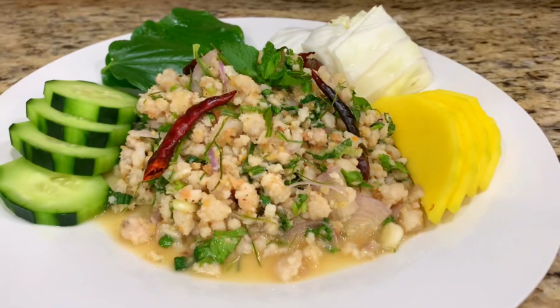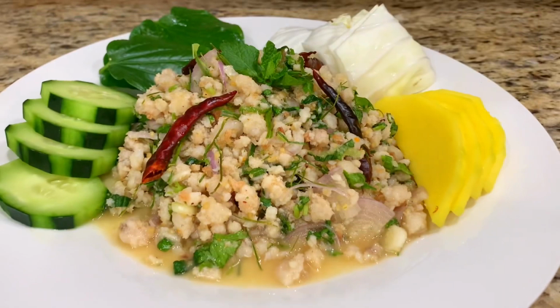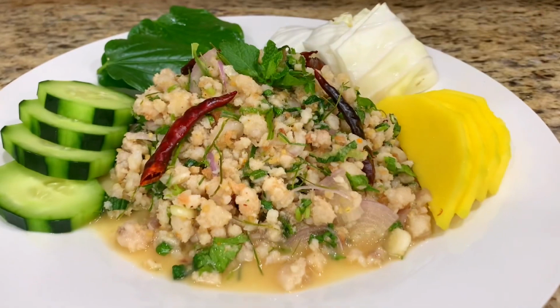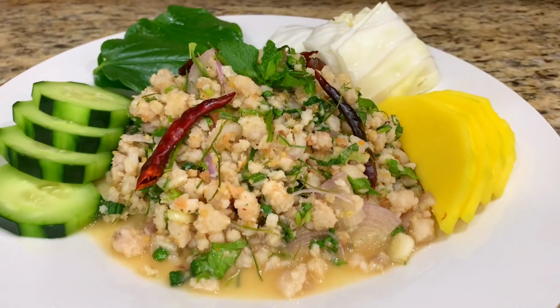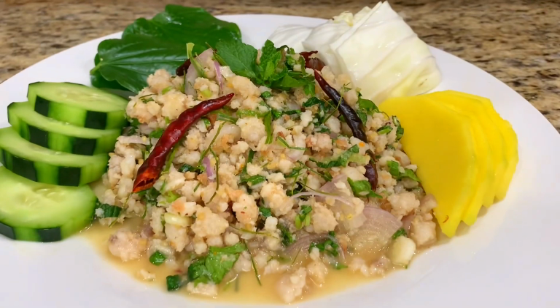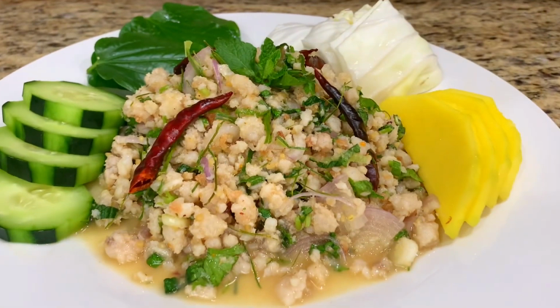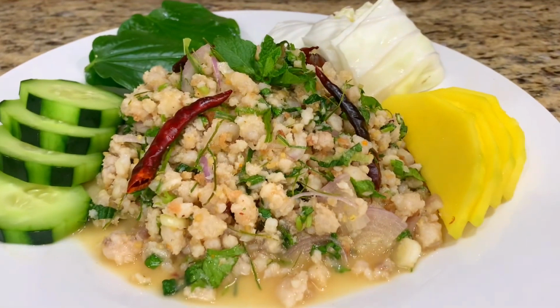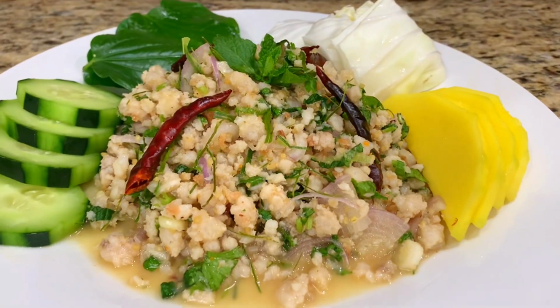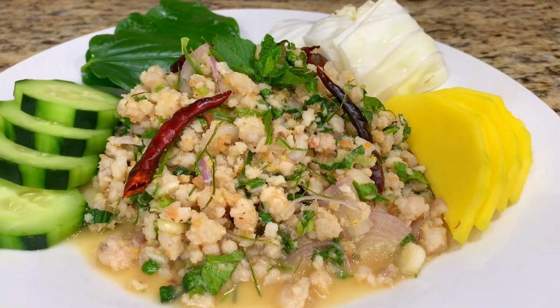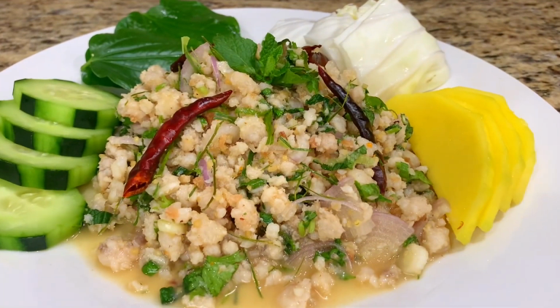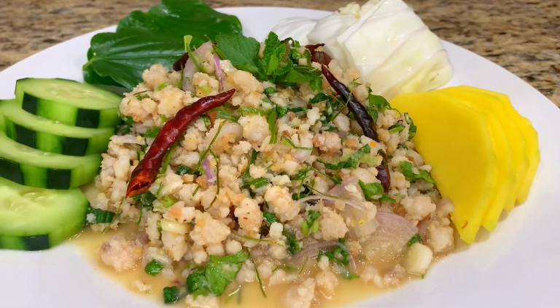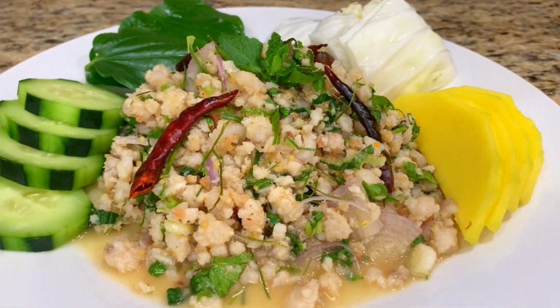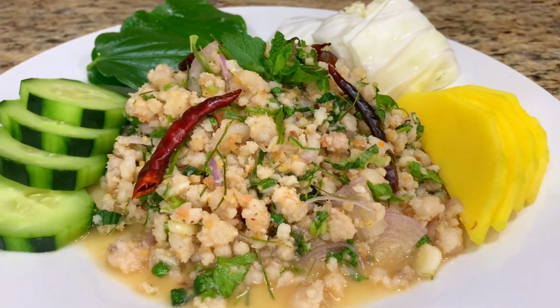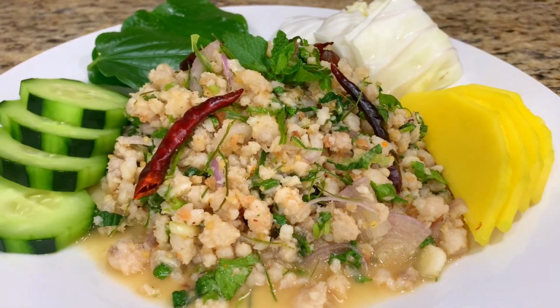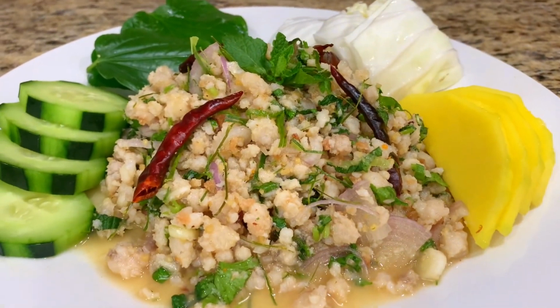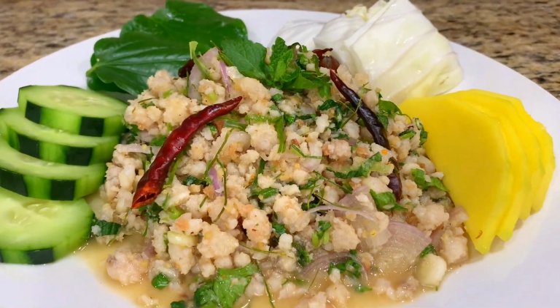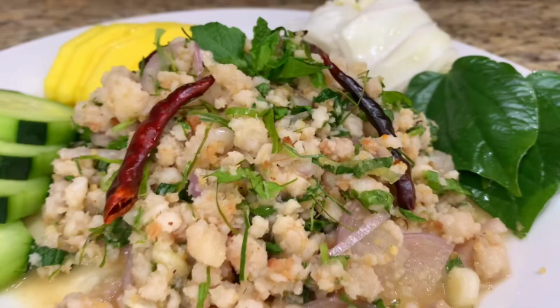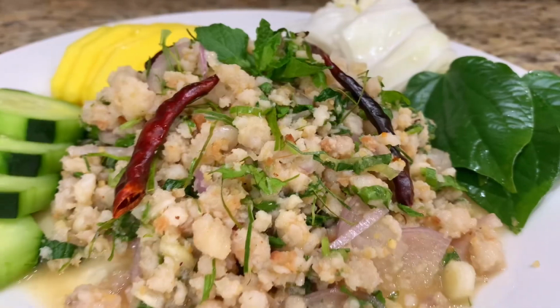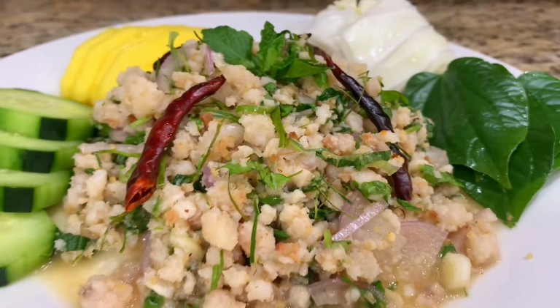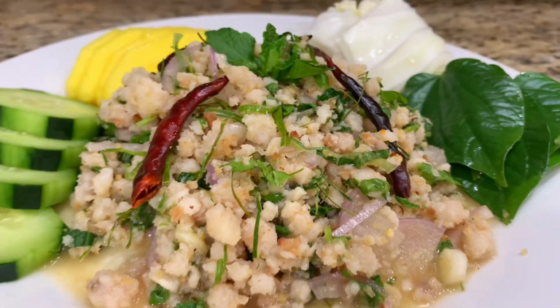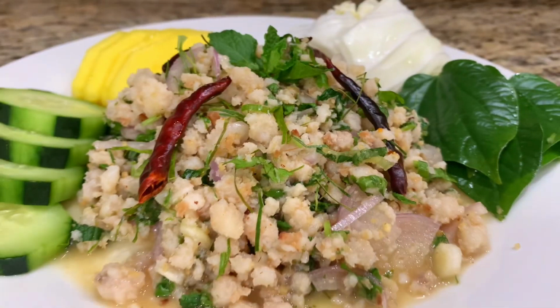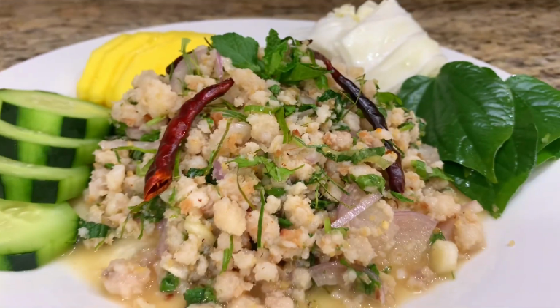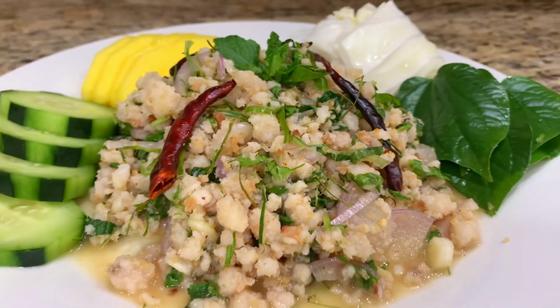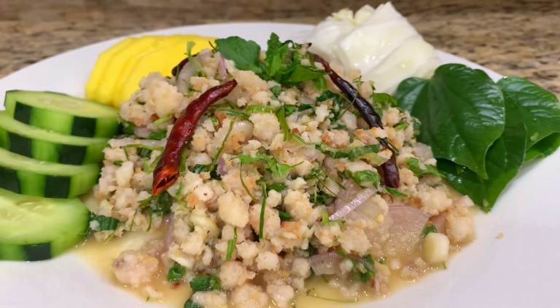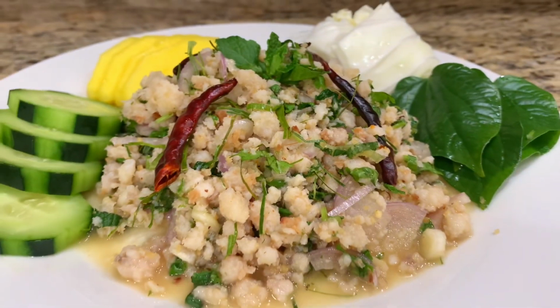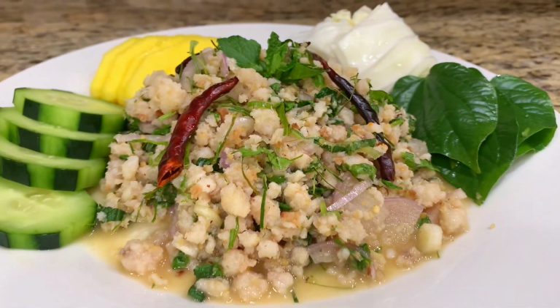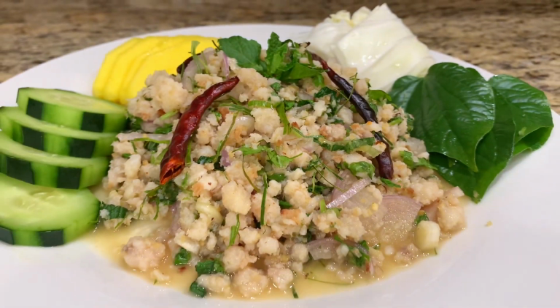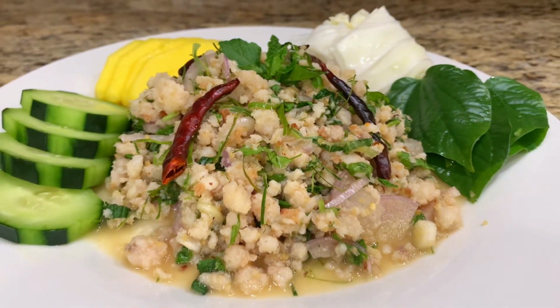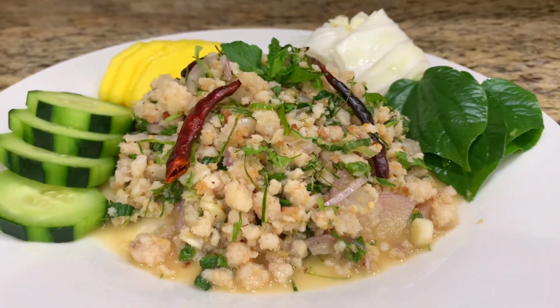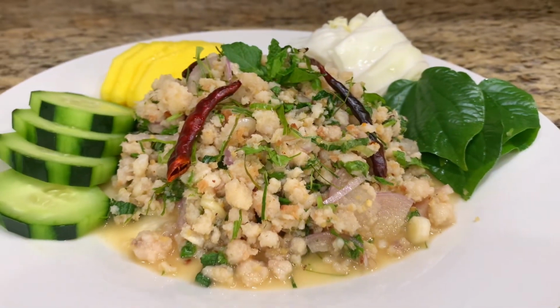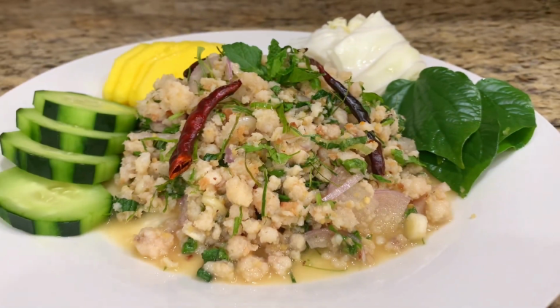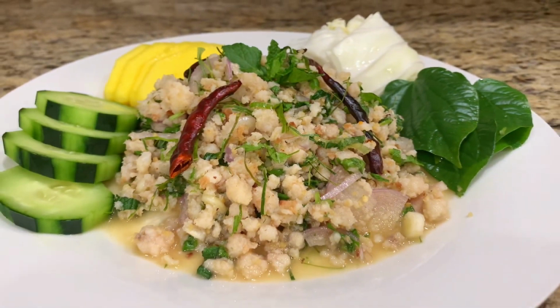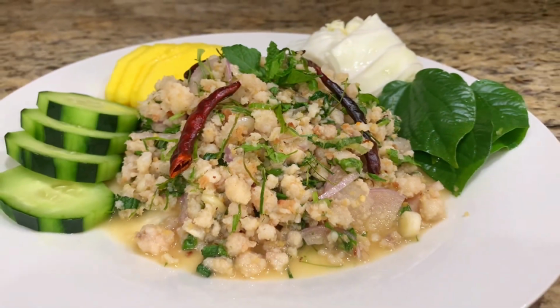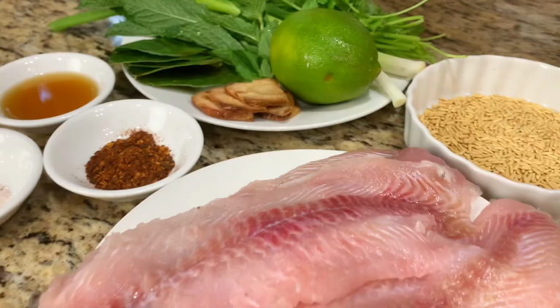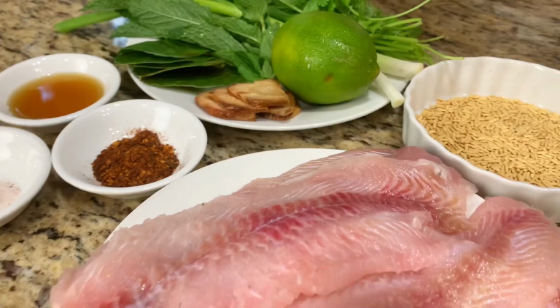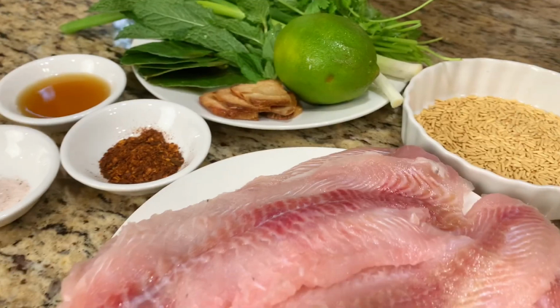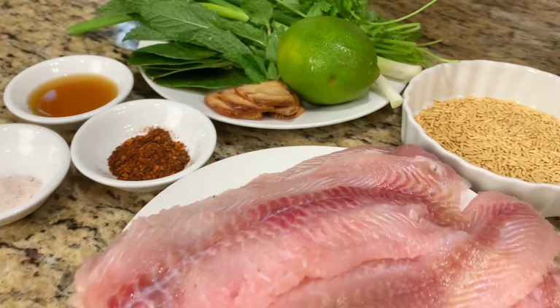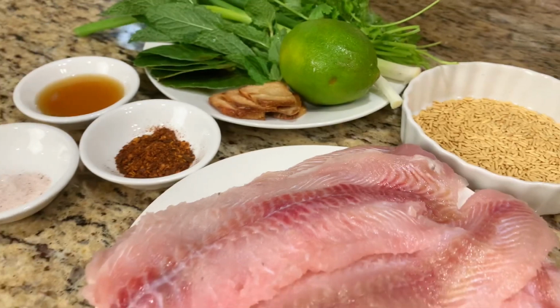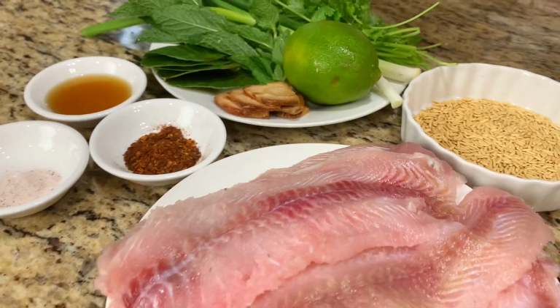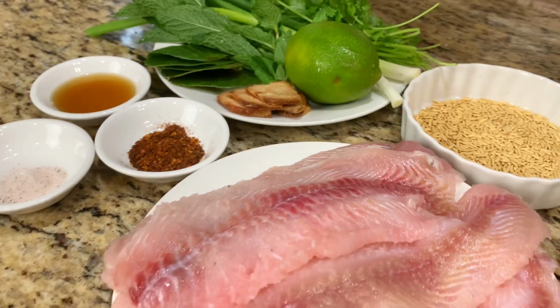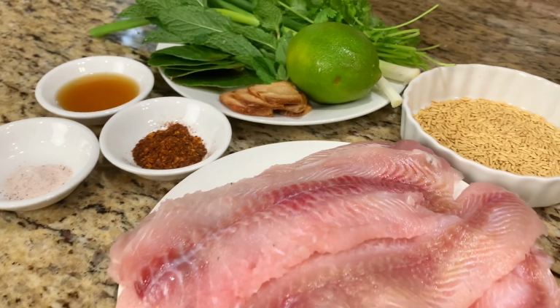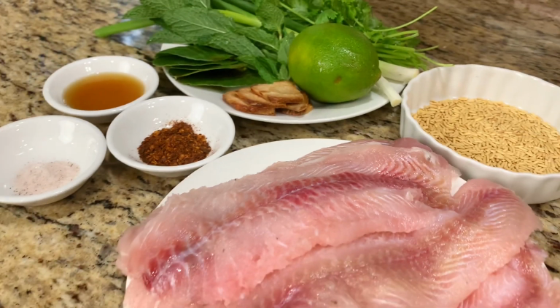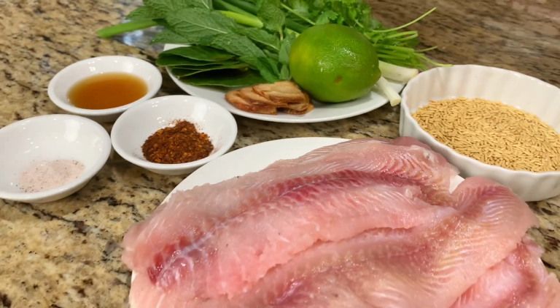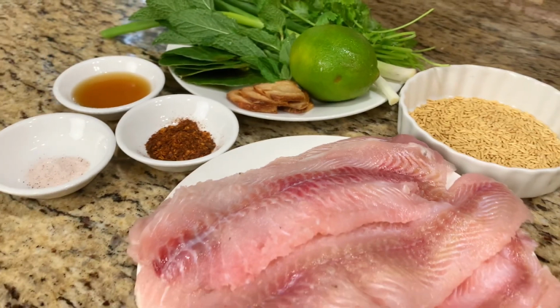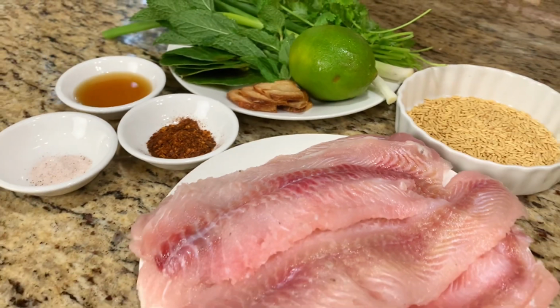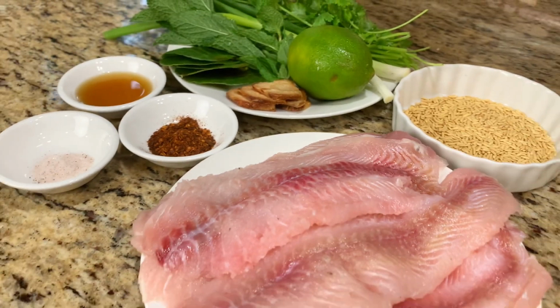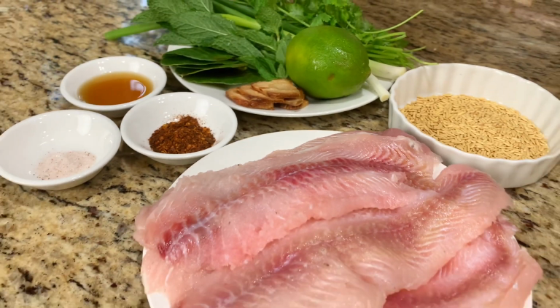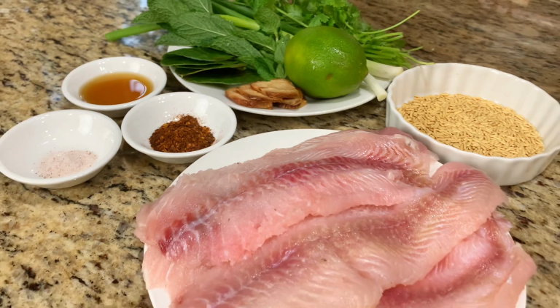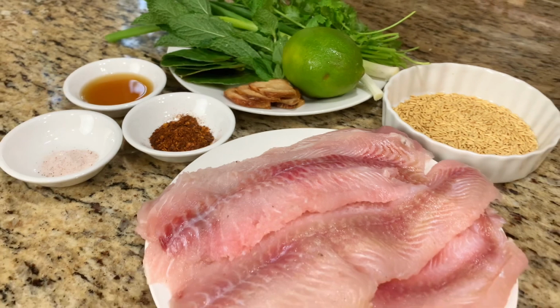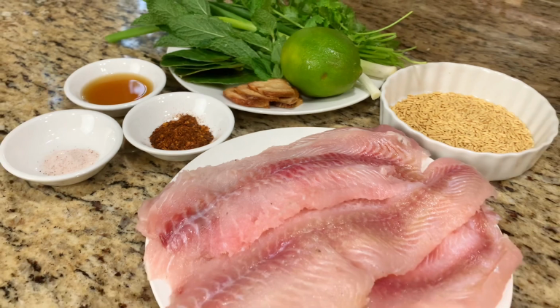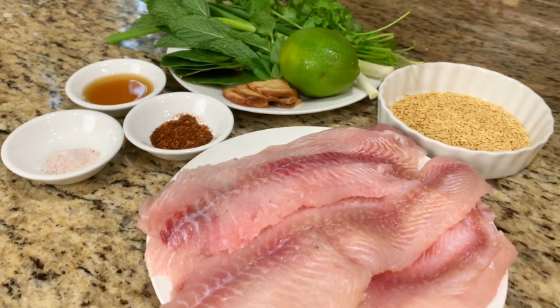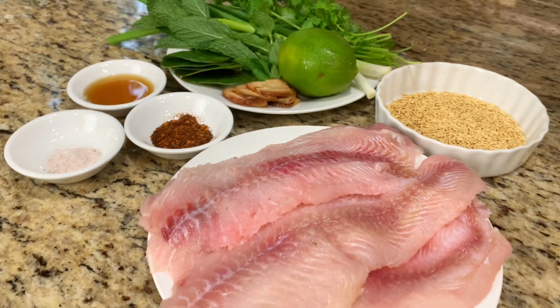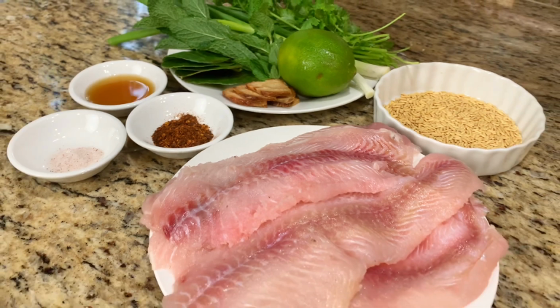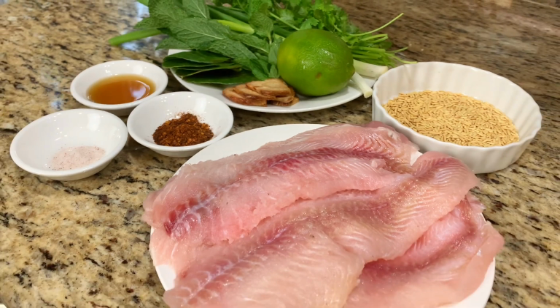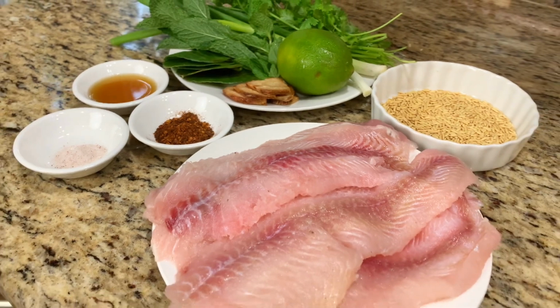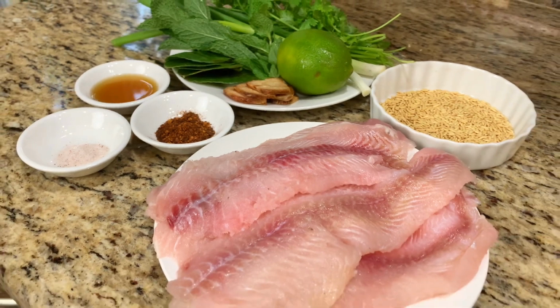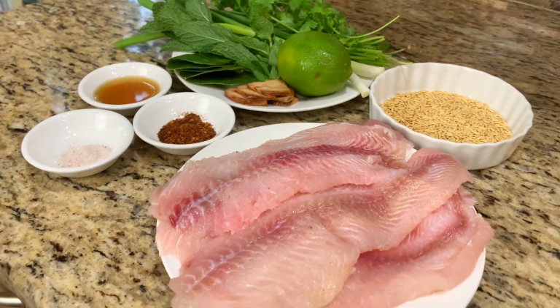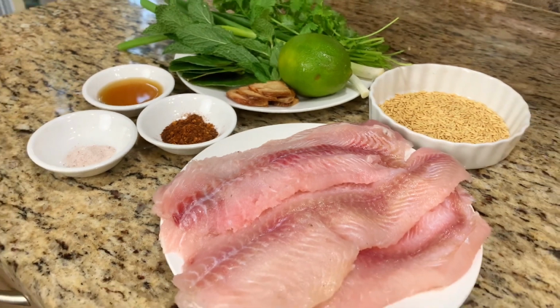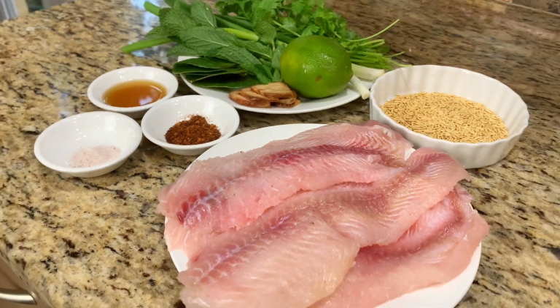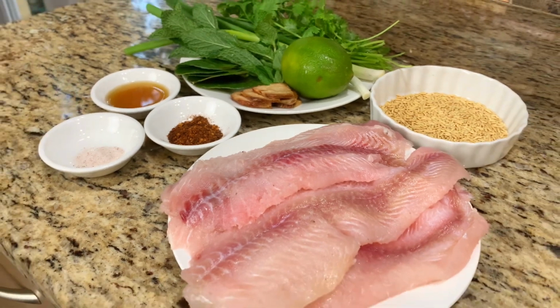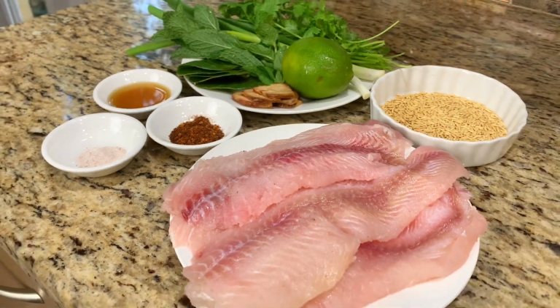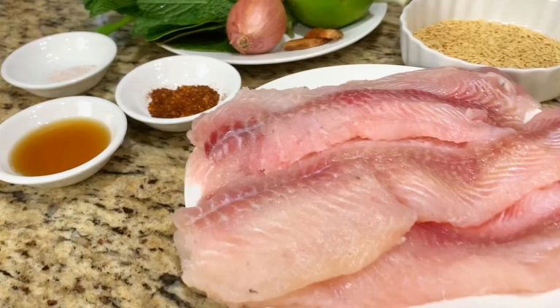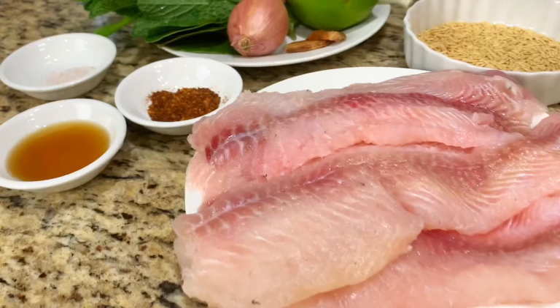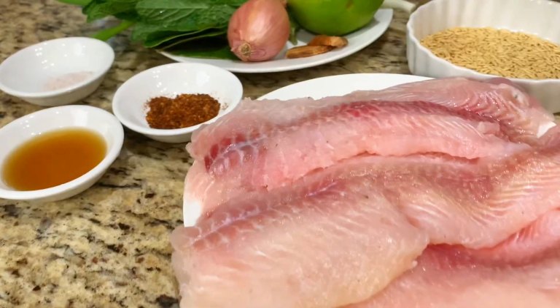Sawadee ka! Hi everyone! Today I would like to show you how to make catfish salad, or we call Laa Paduk.